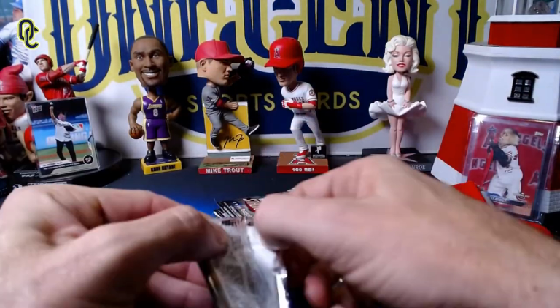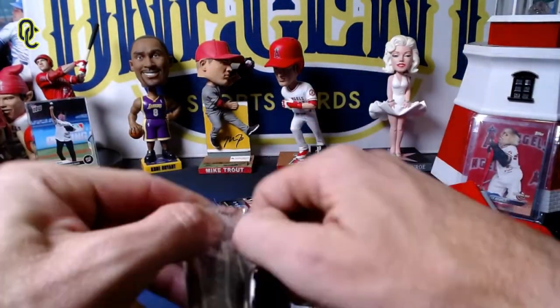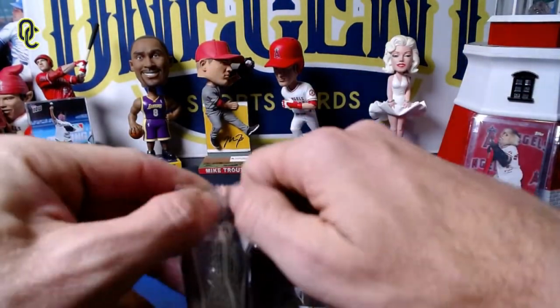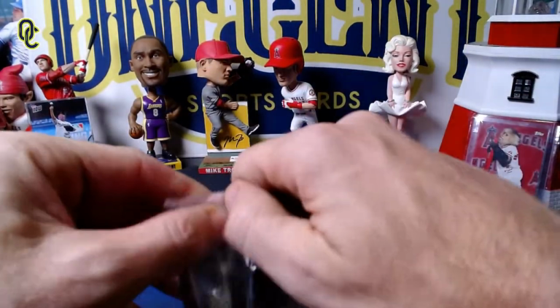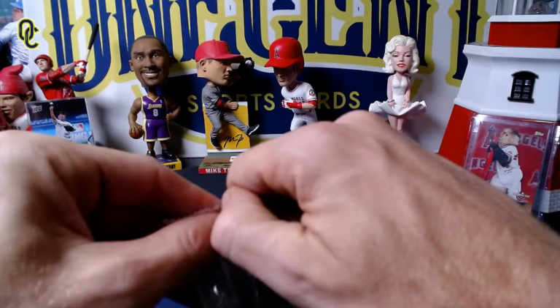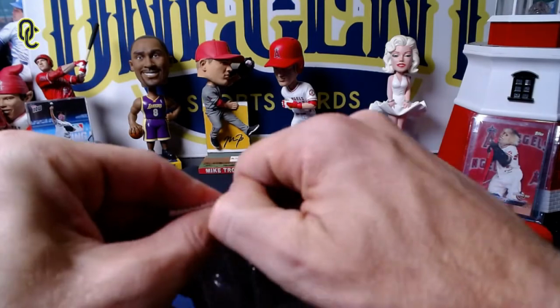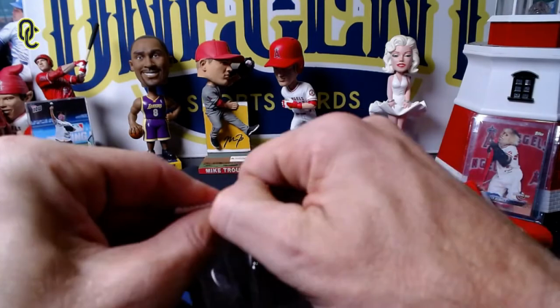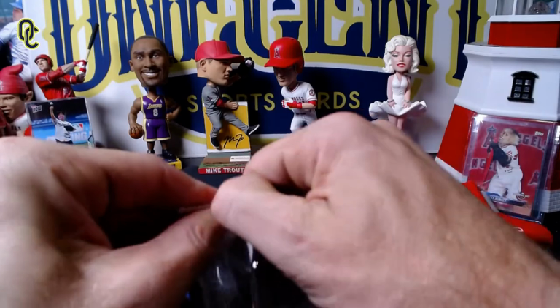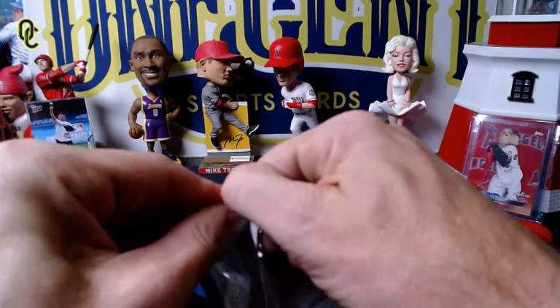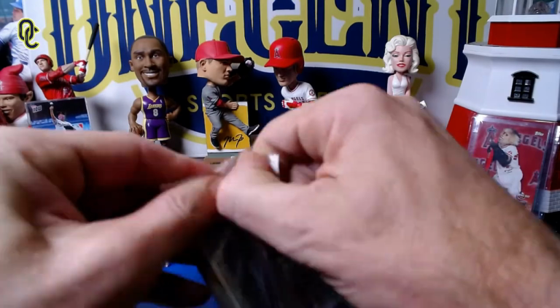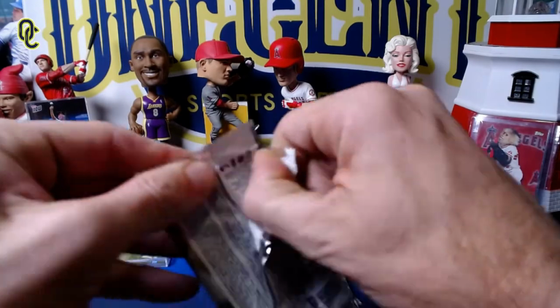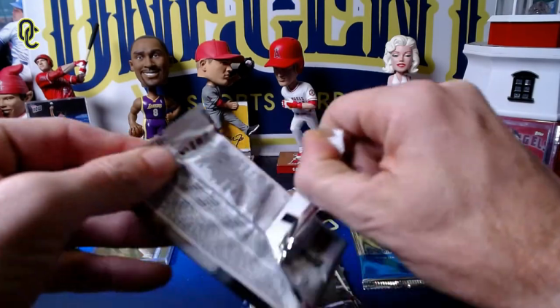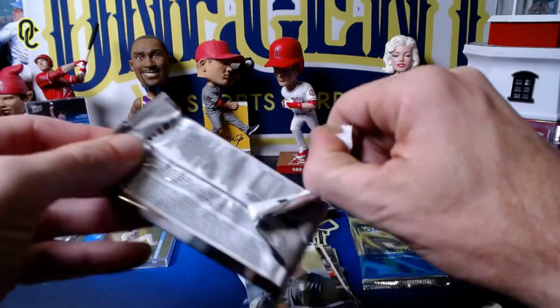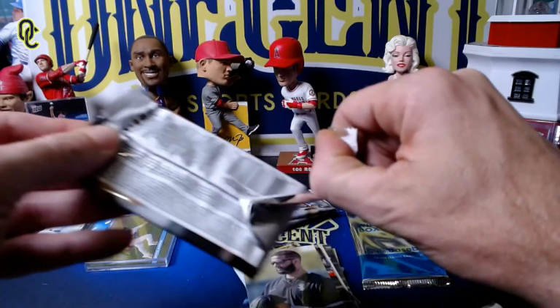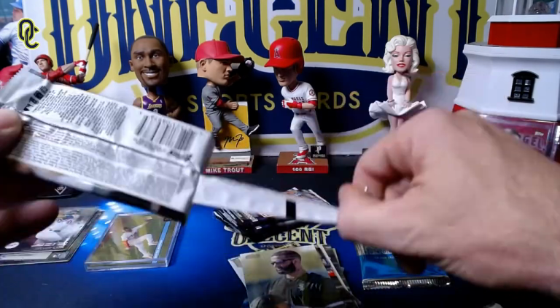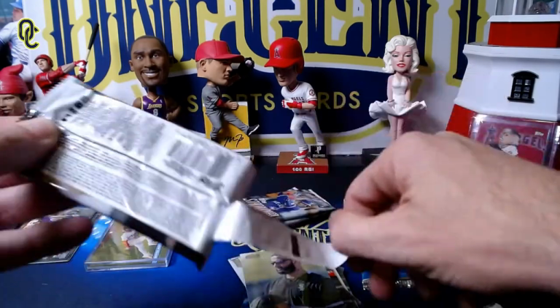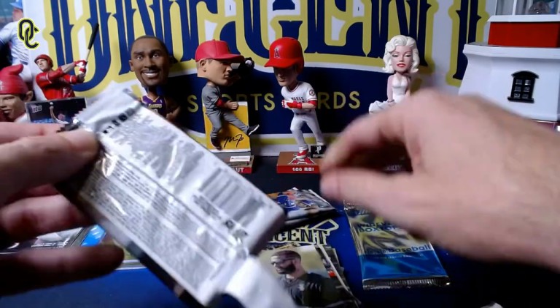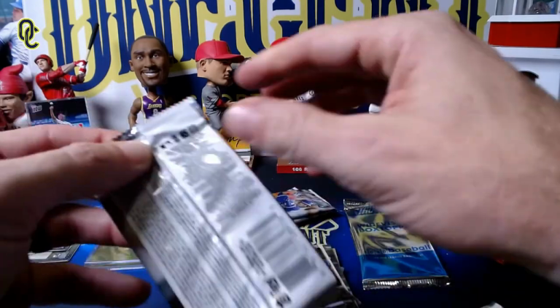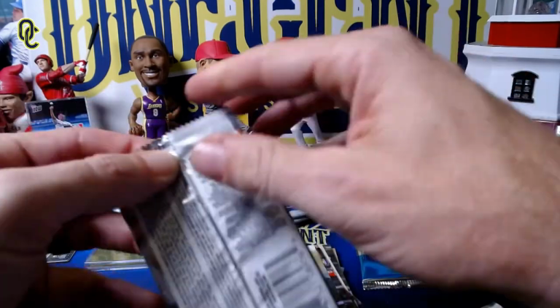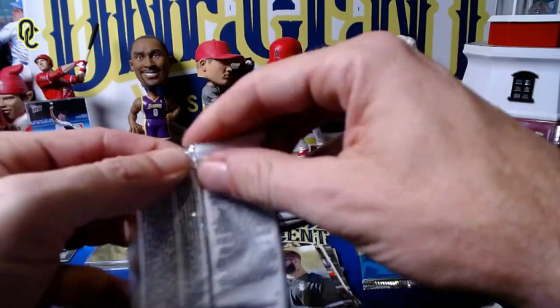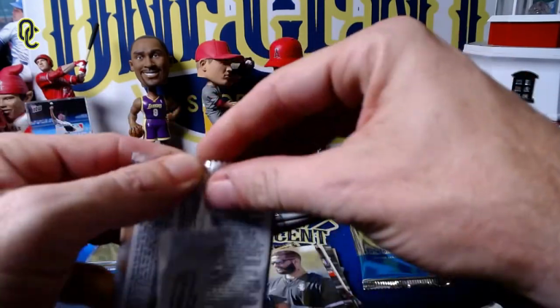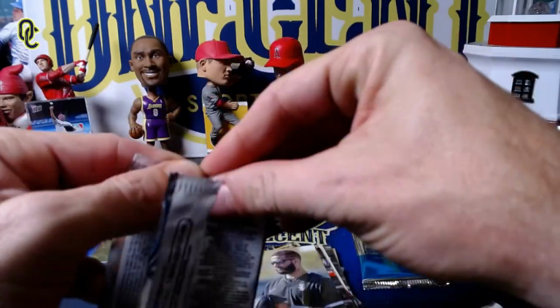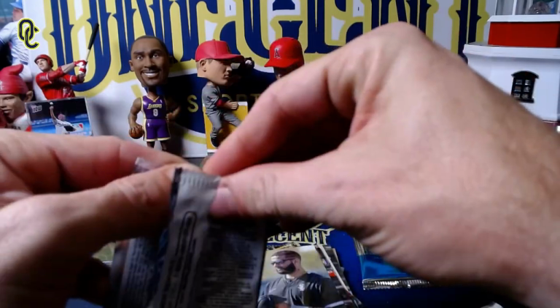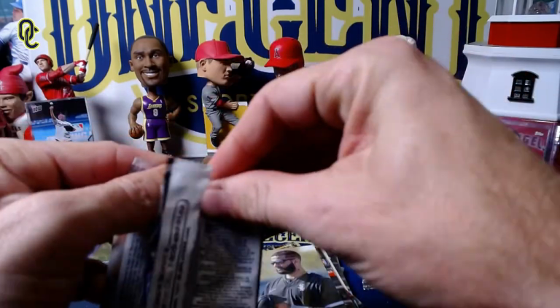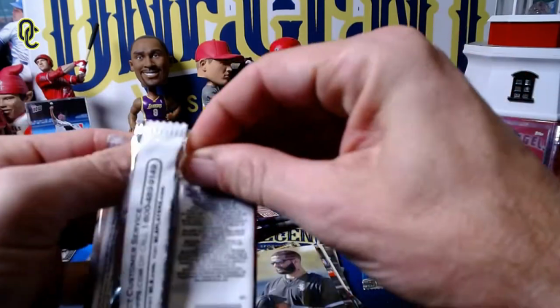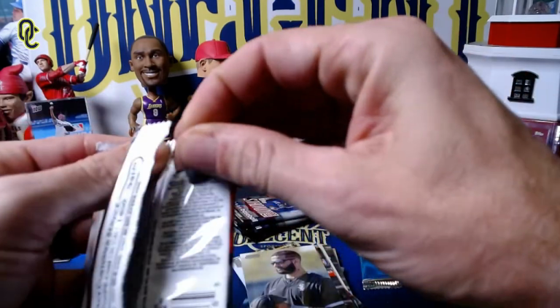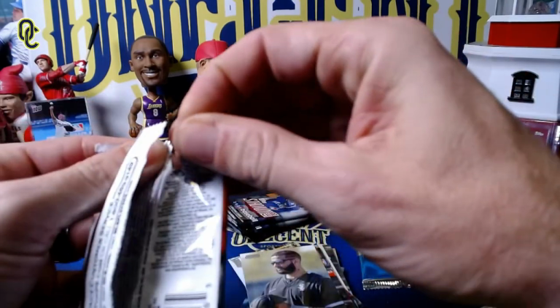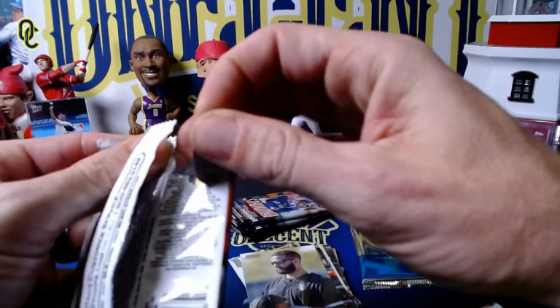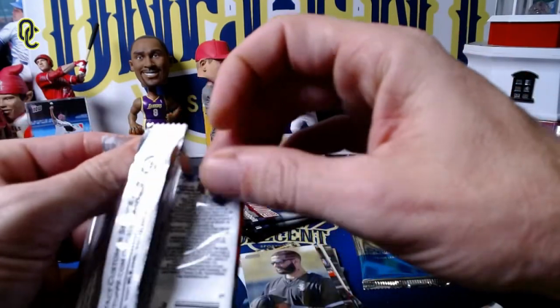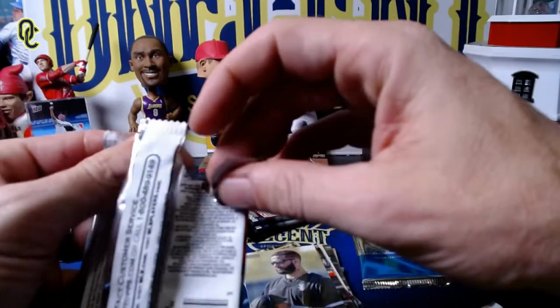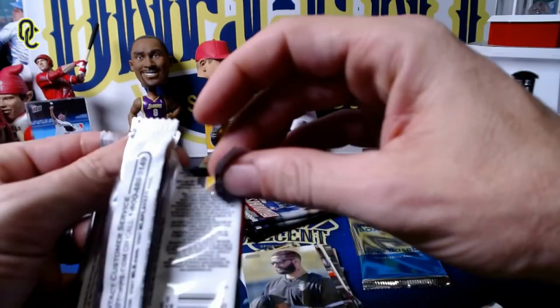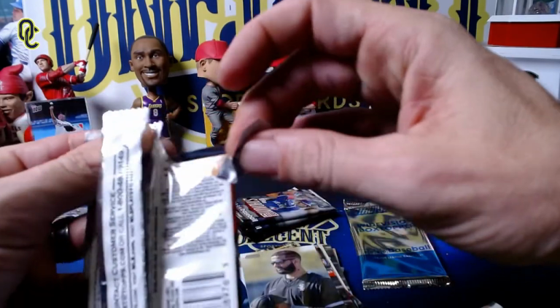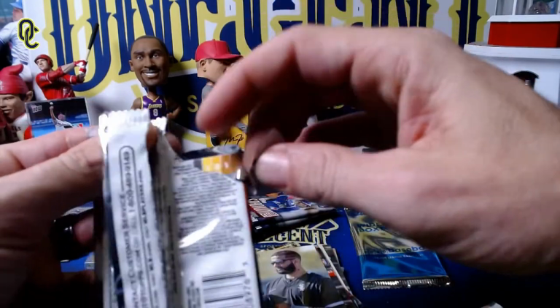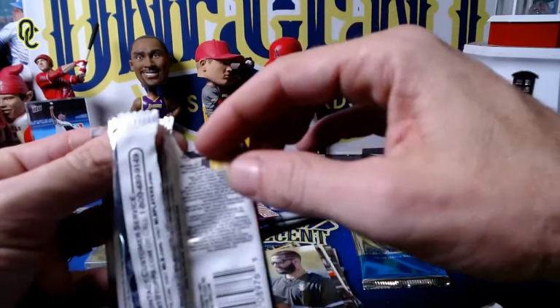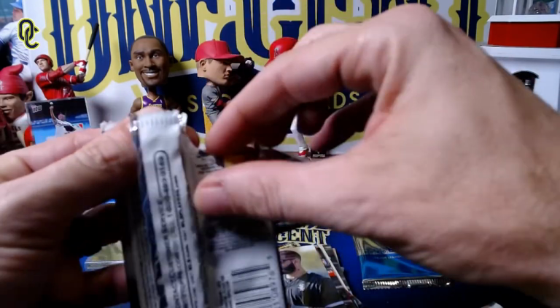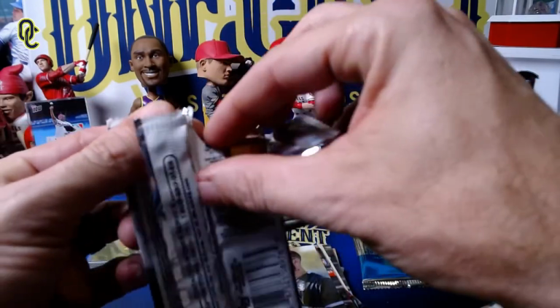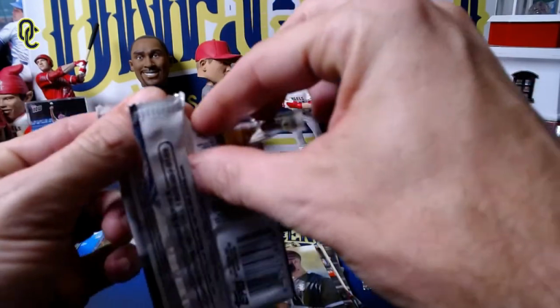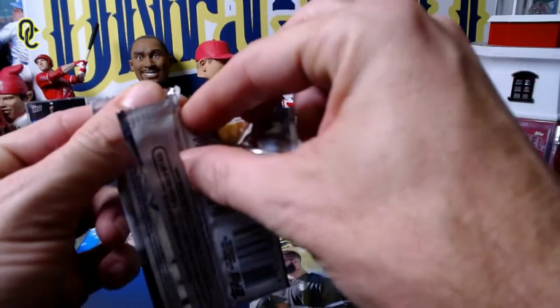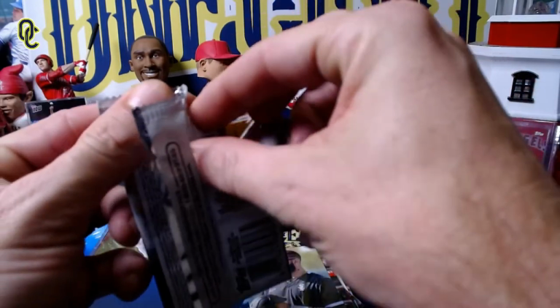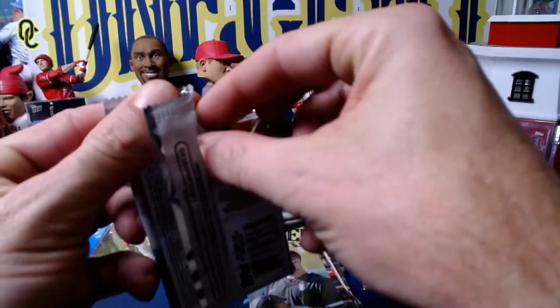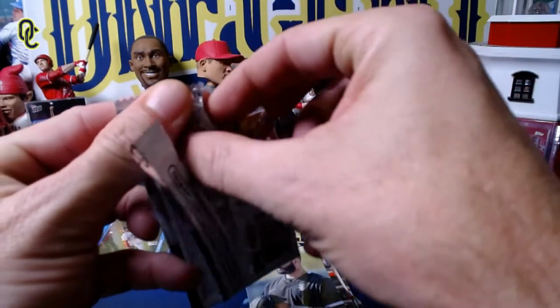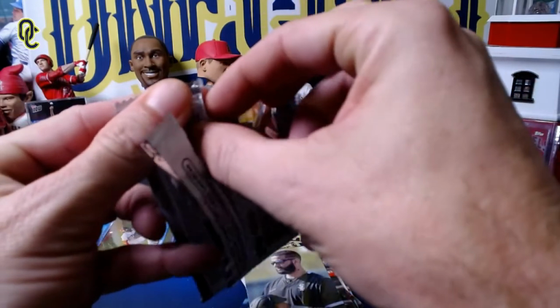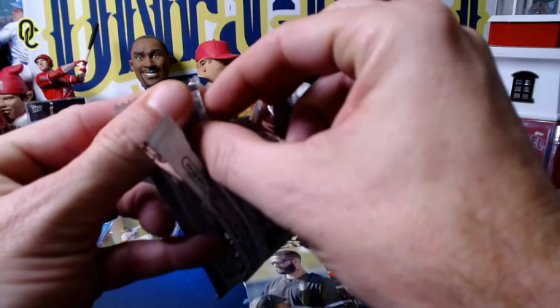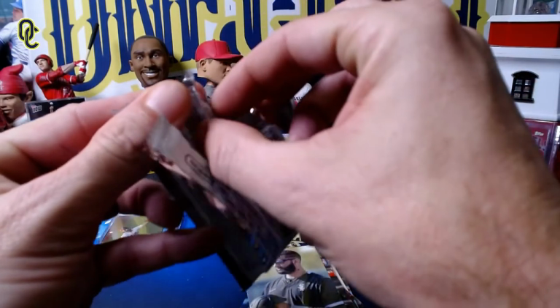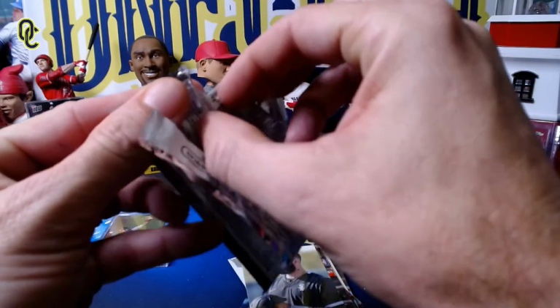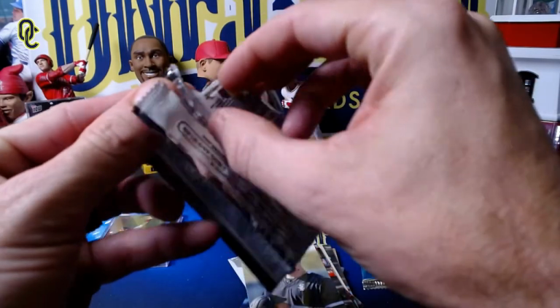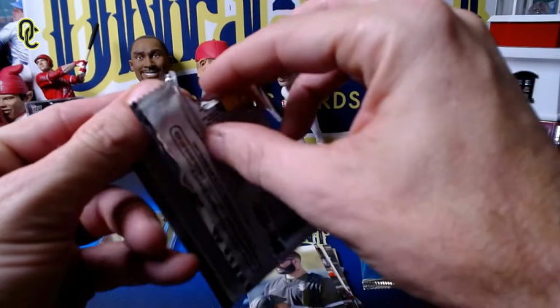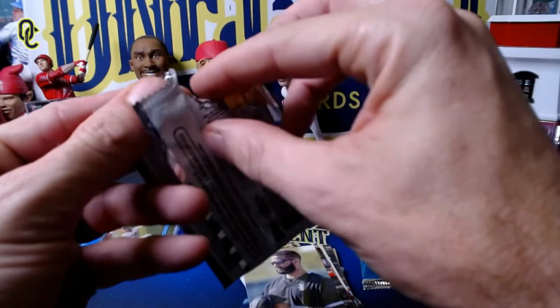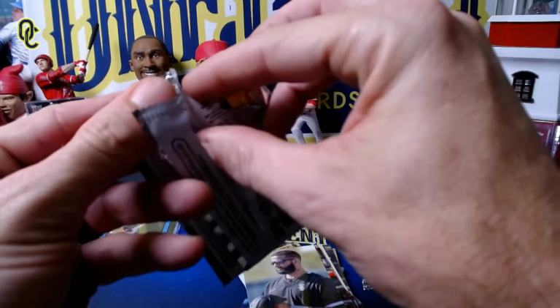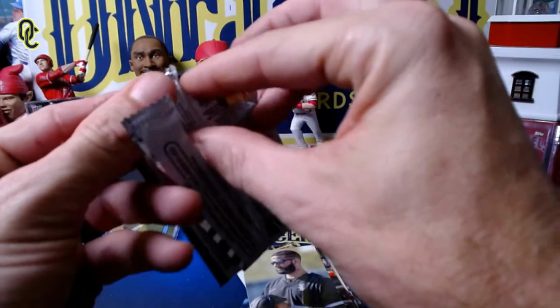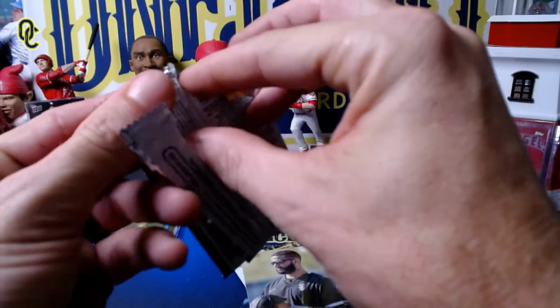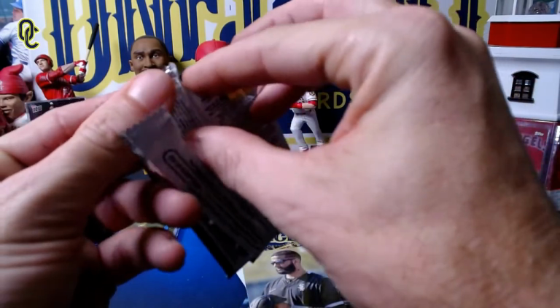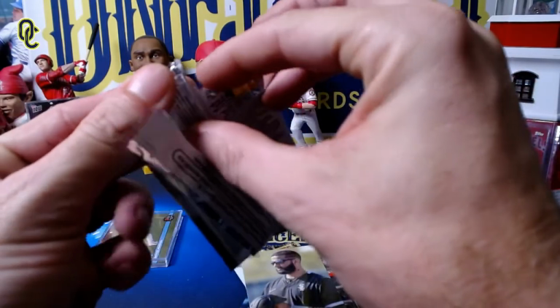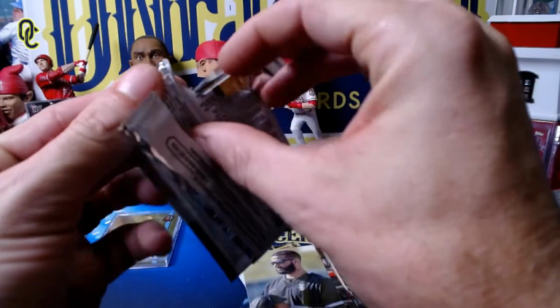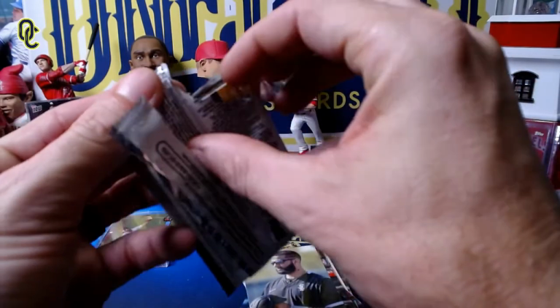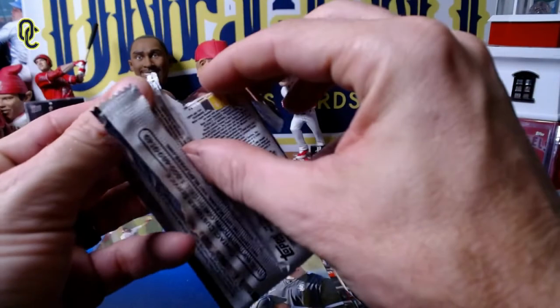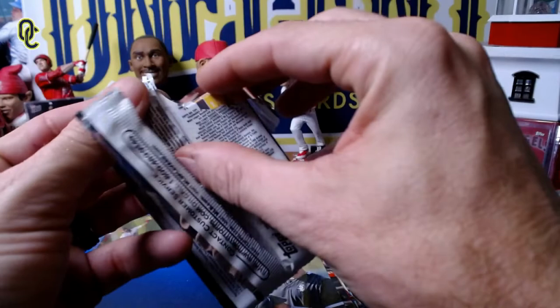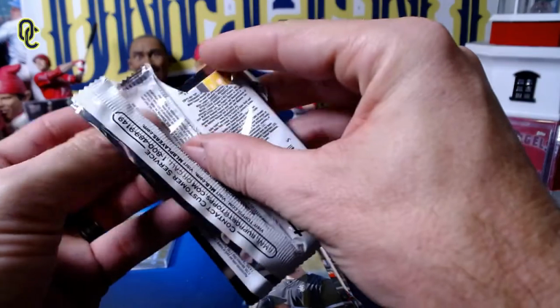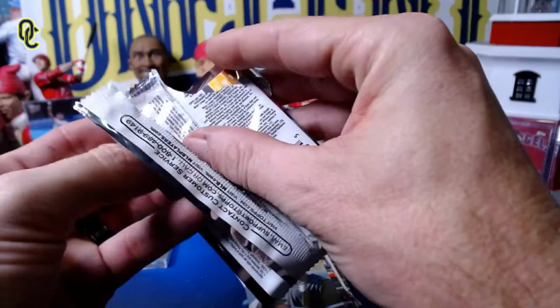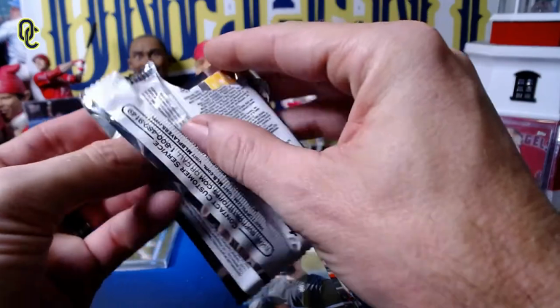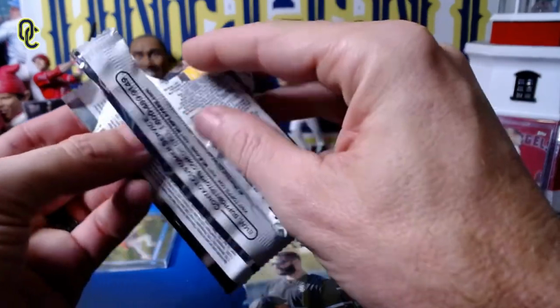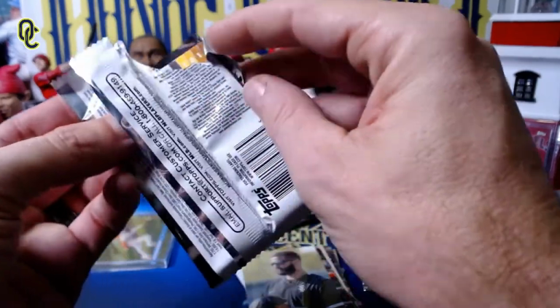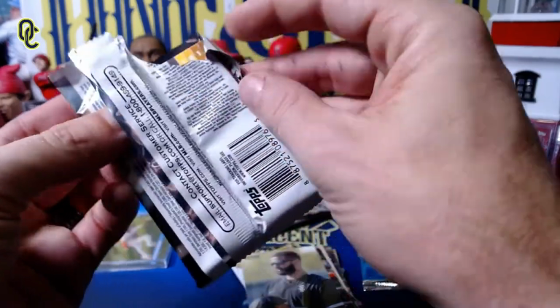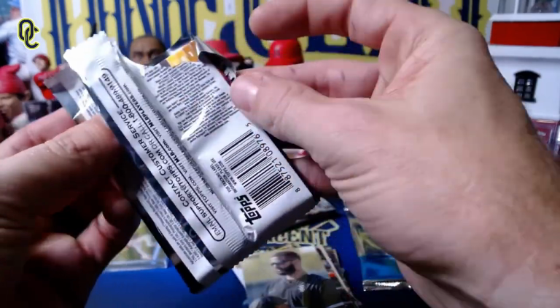We have the insert — the Bash and Burn insert — and this is a nice one: it is a Gavin Lux rookie card Bash and Burn. A nice Gavin Lux rookie card there. This is turning into a pretty nice box, and we have Nomar Mazara in that pack. Four more packs to go, though these aren't opening the way they should.